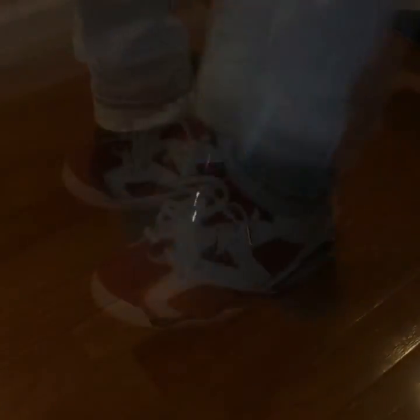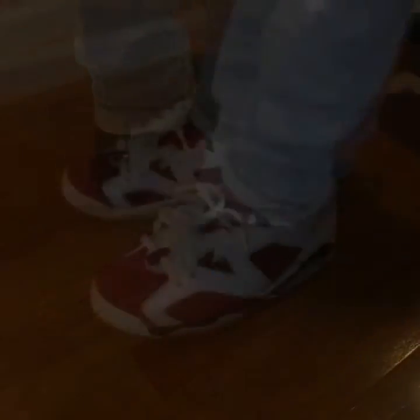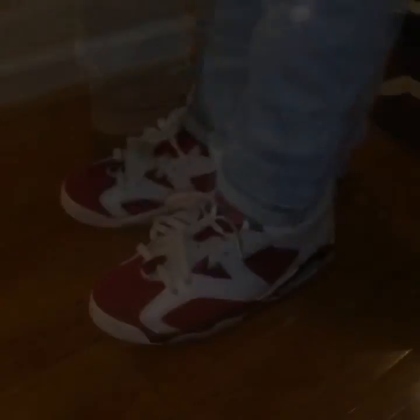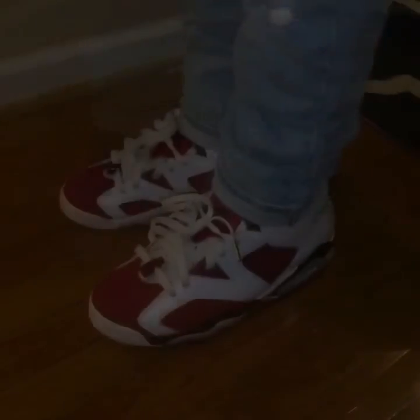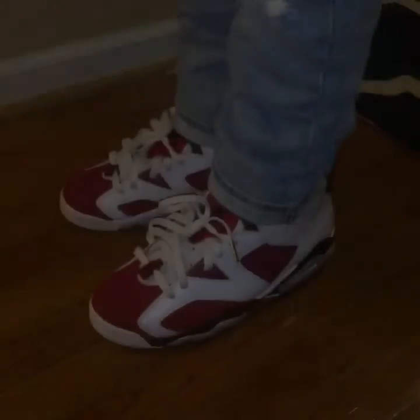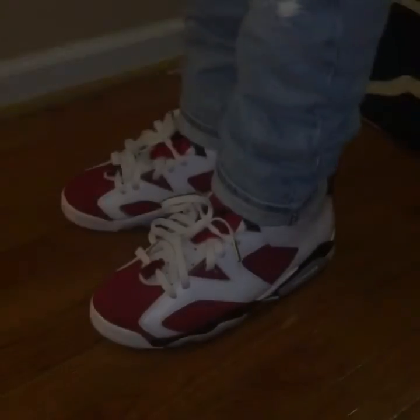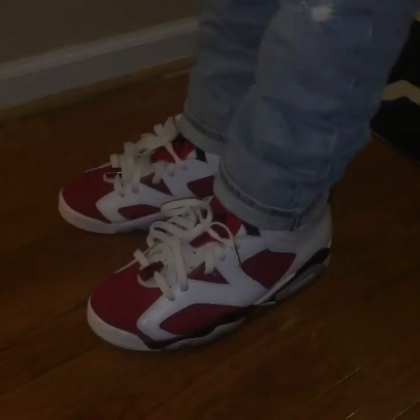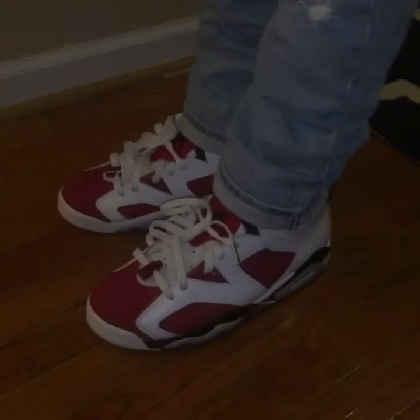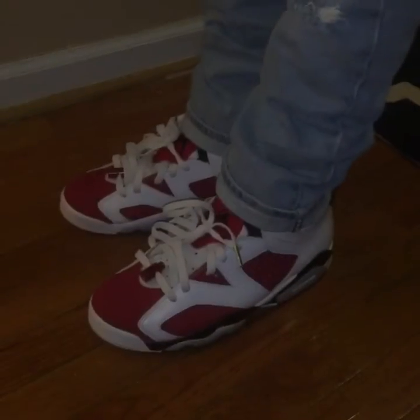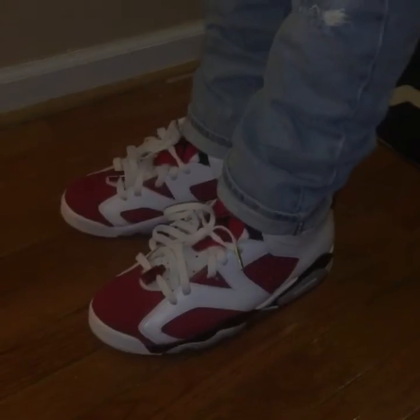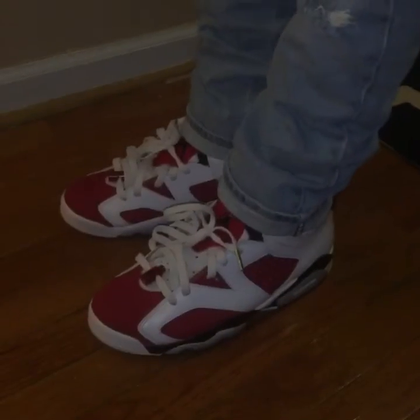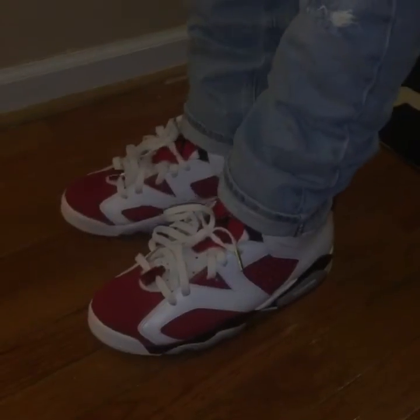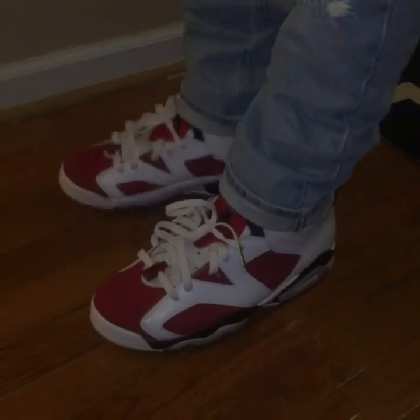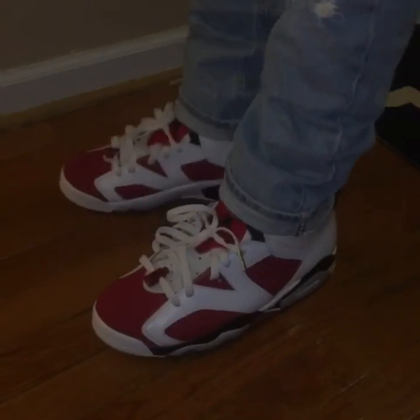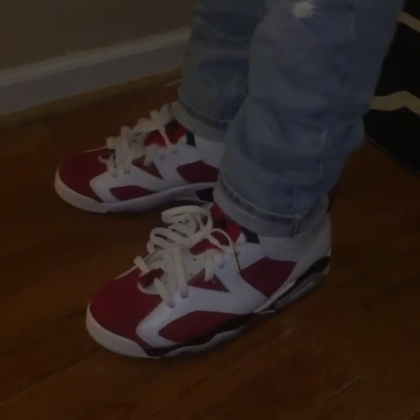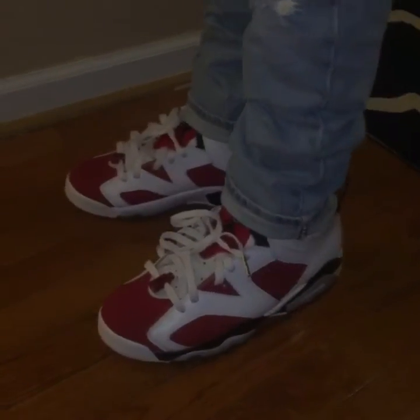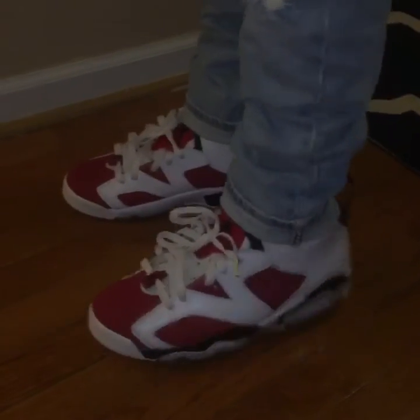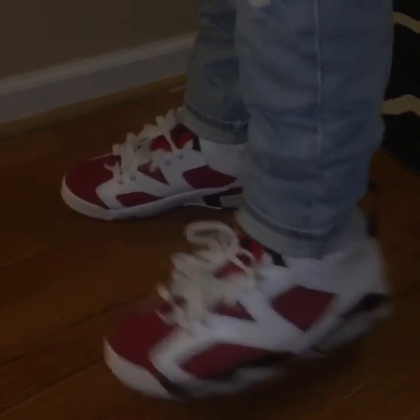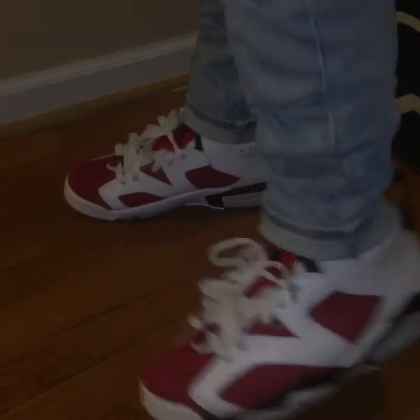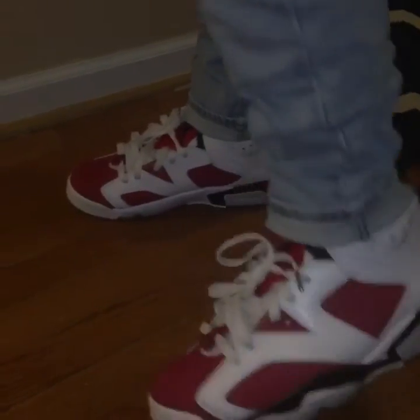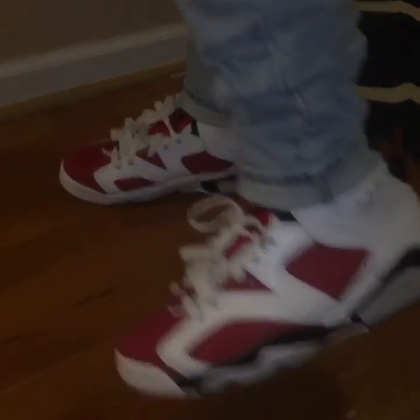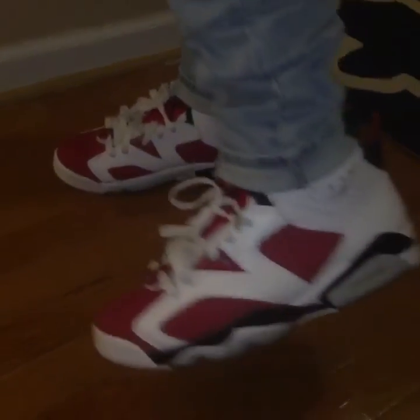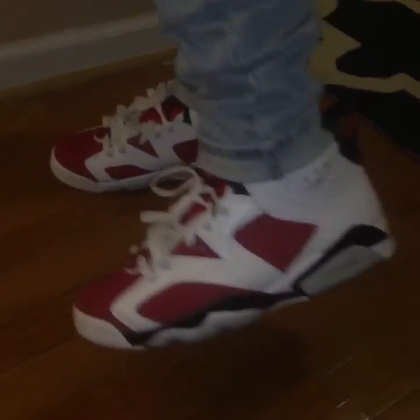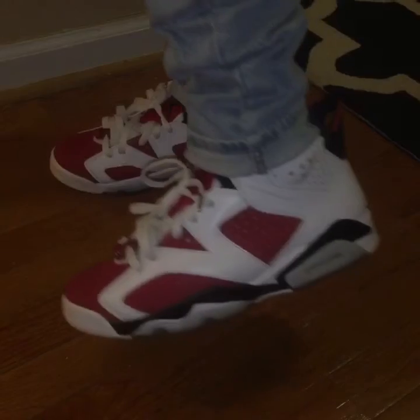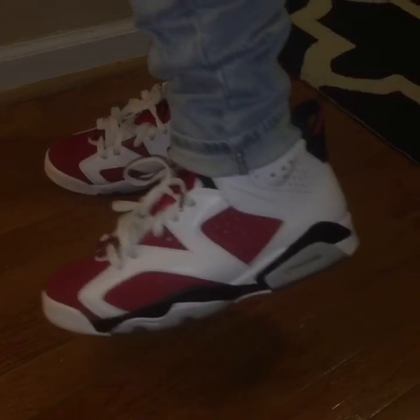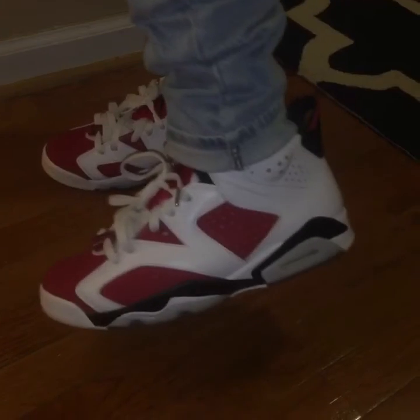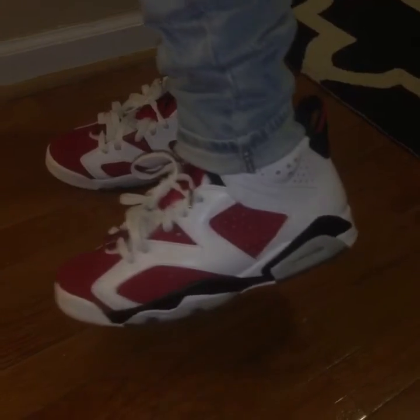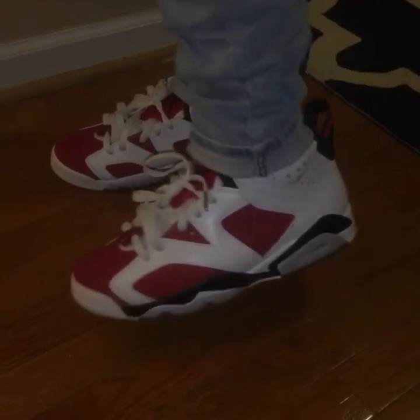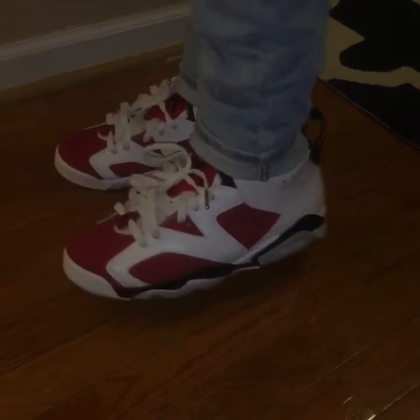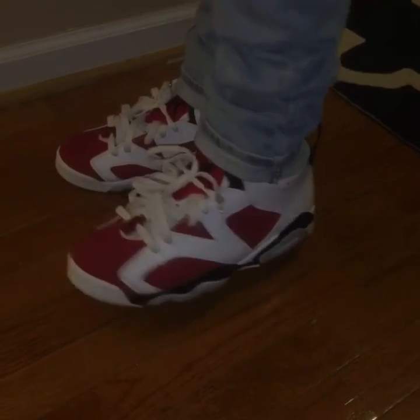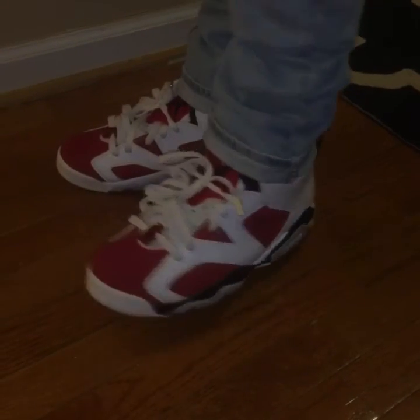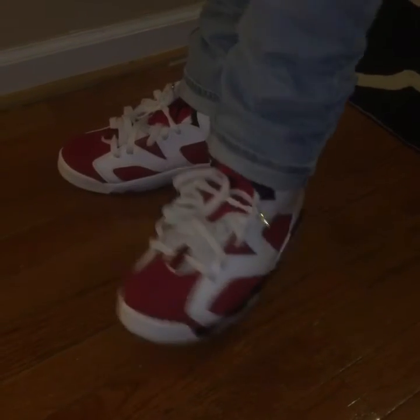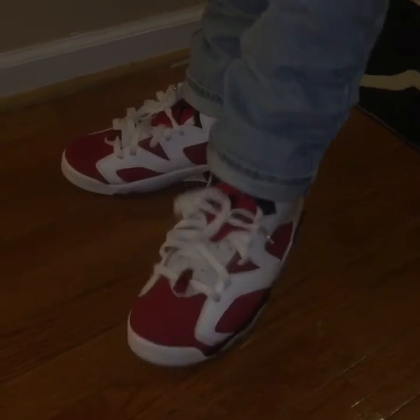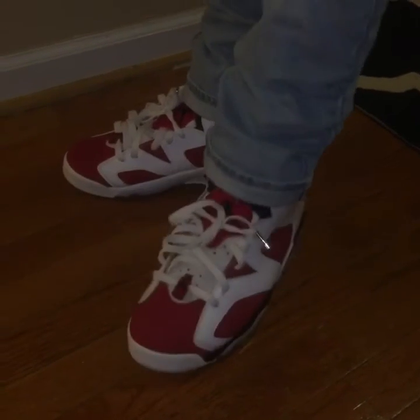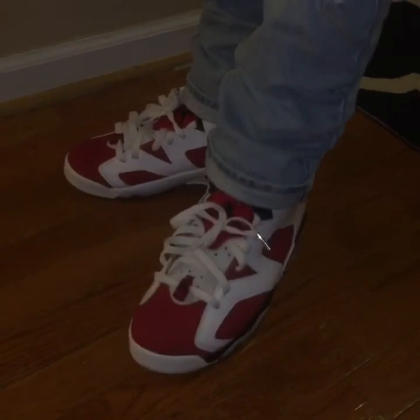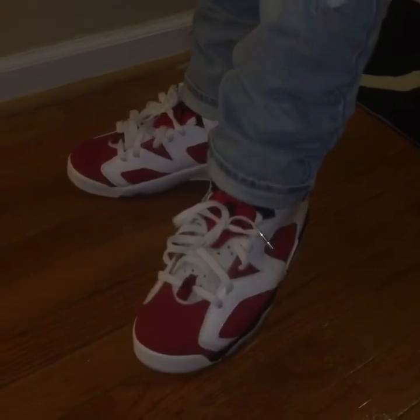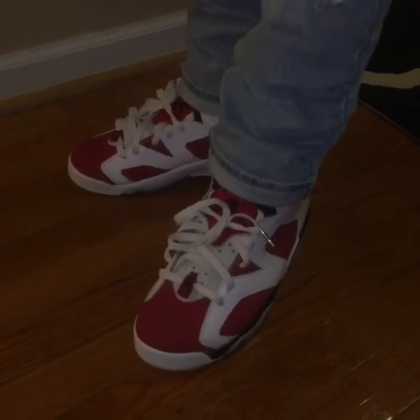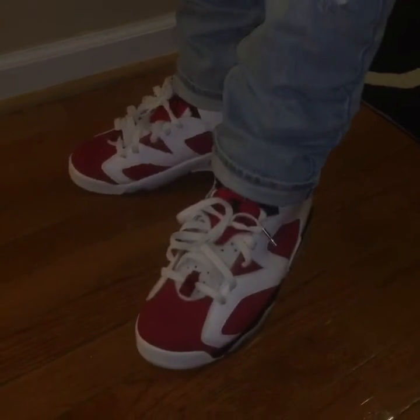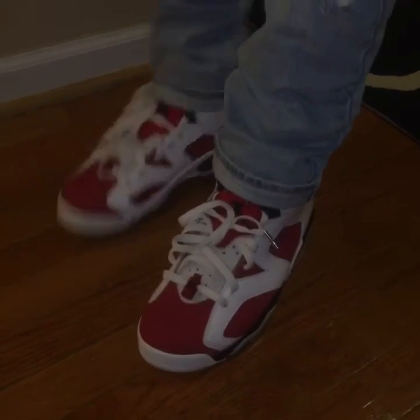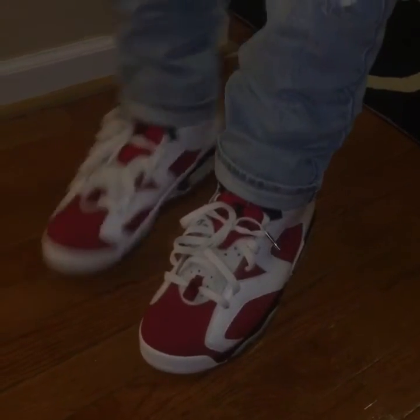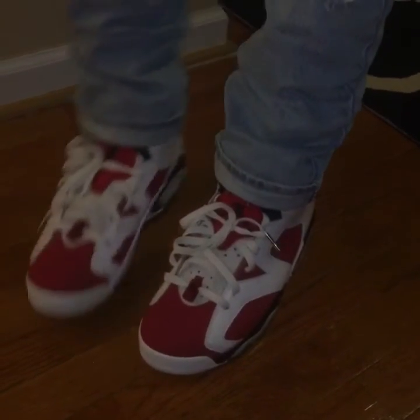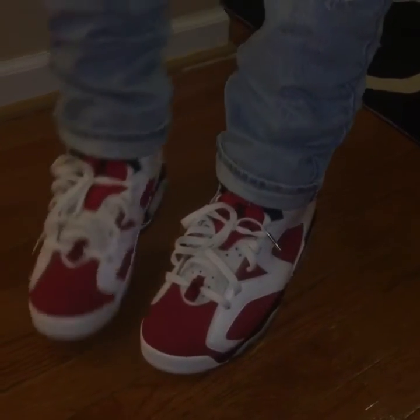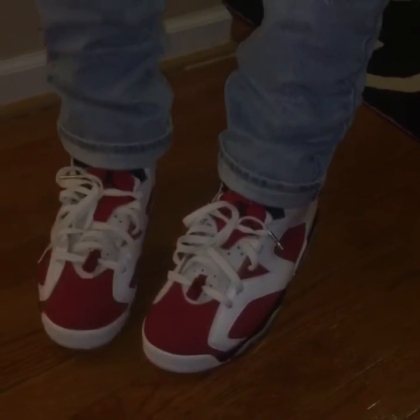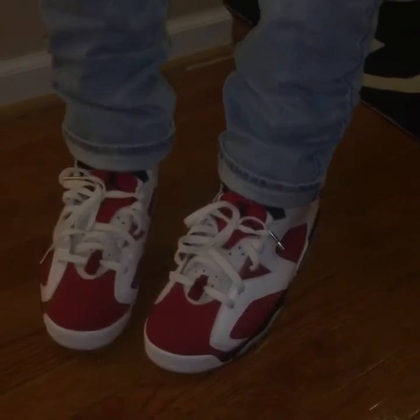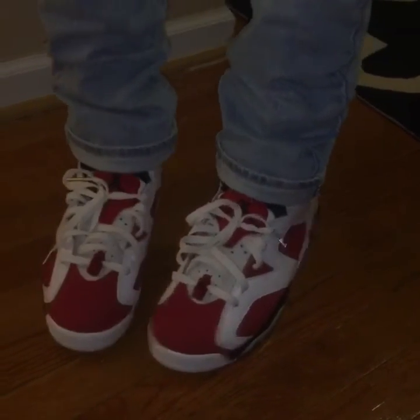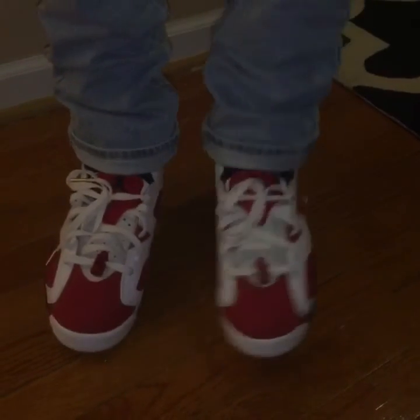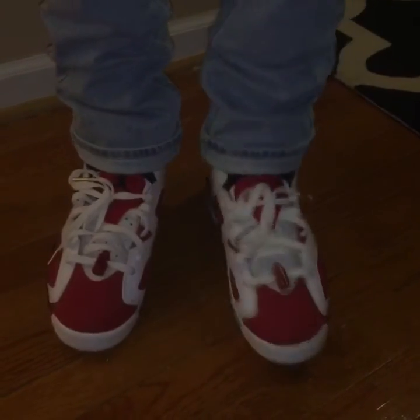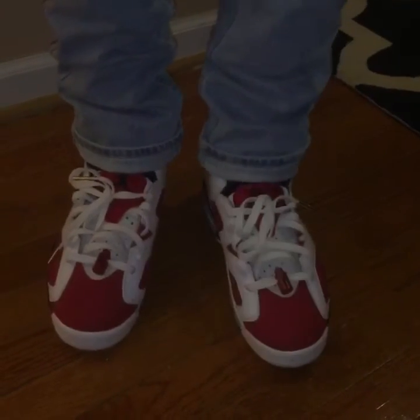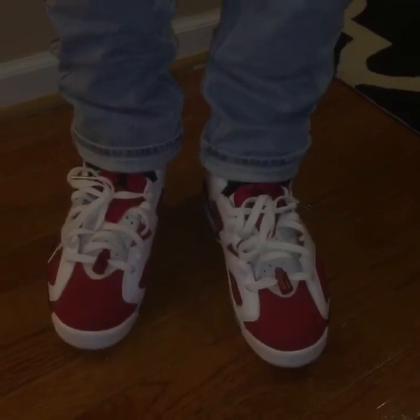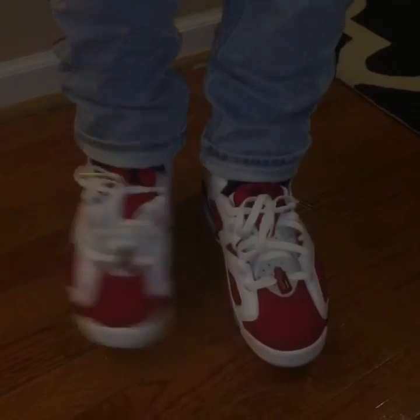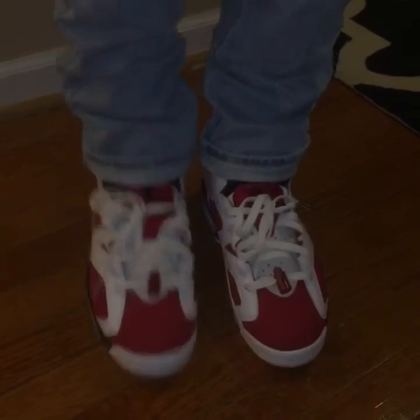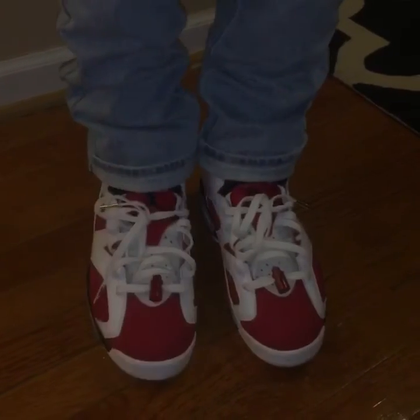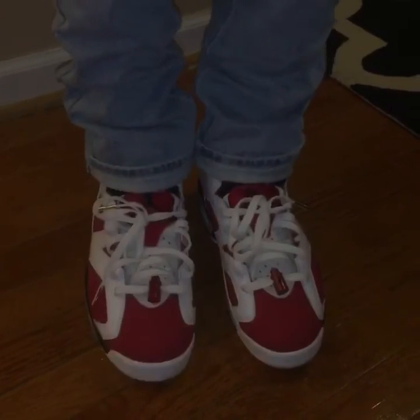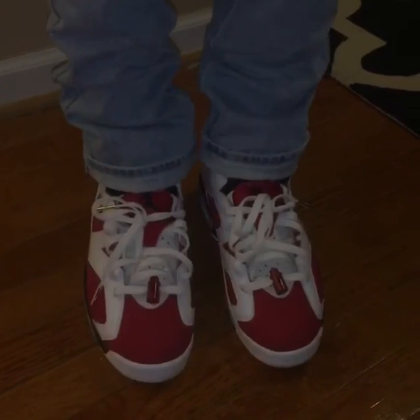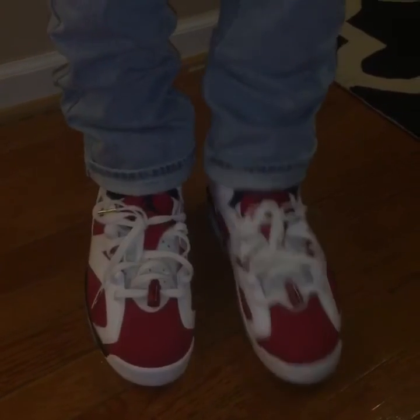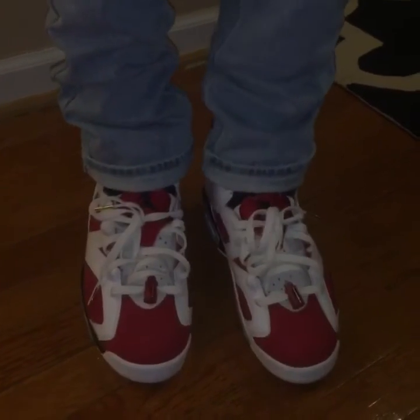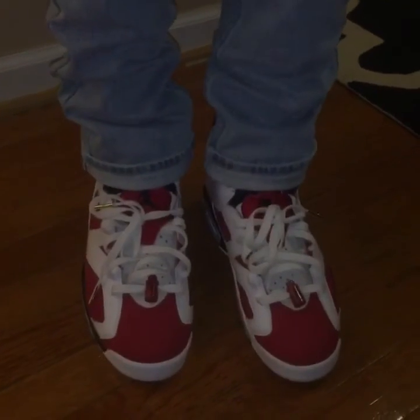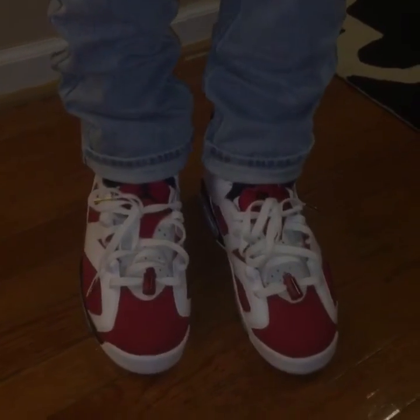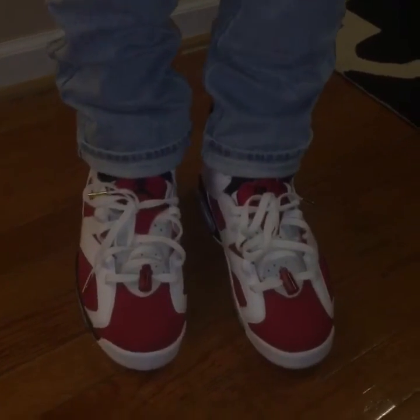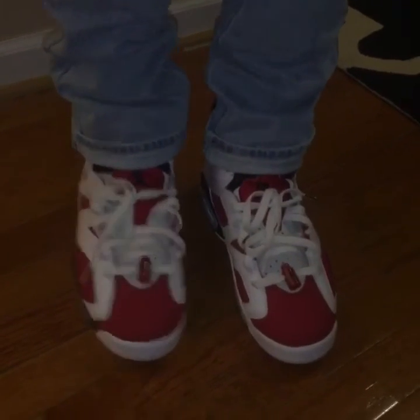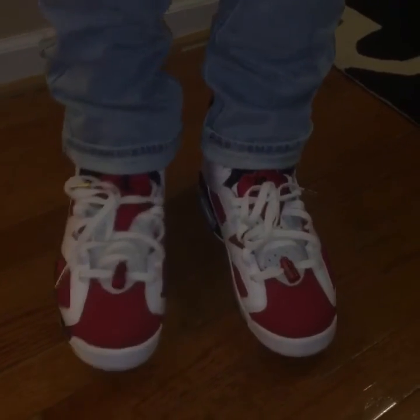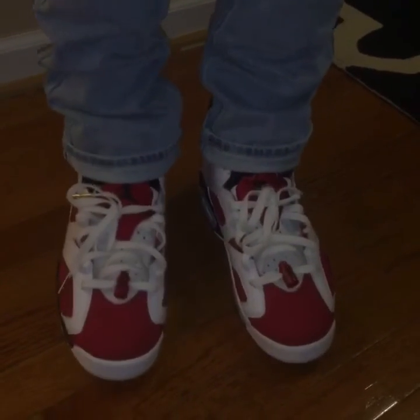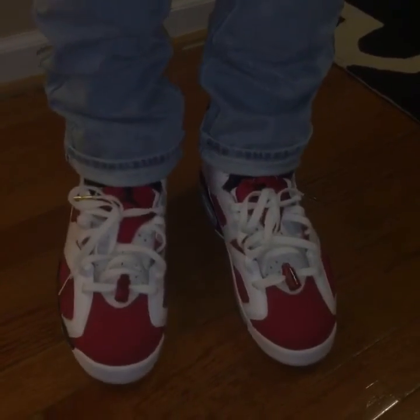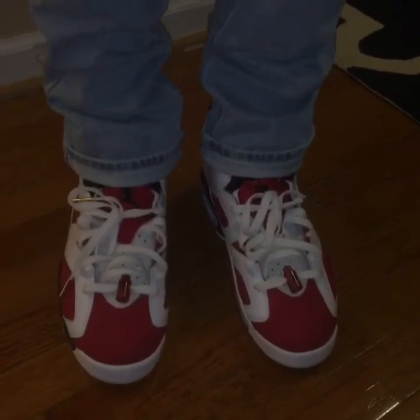All right guys, of course, number 1 shoe — my grails. These are the Air Jordan 6 Carmines.